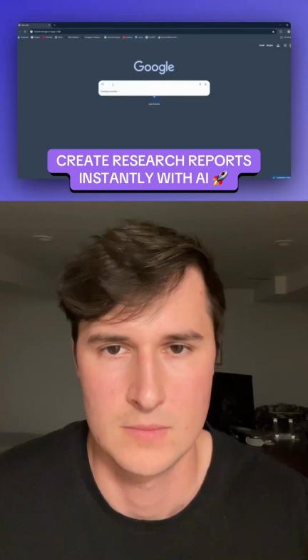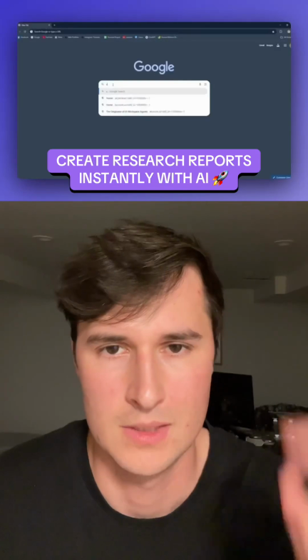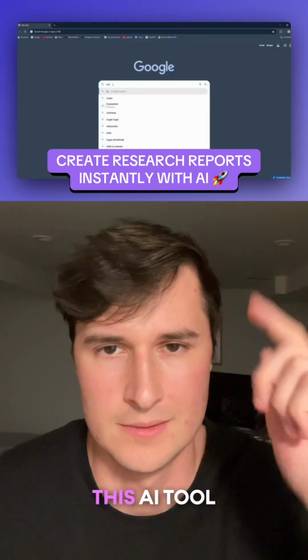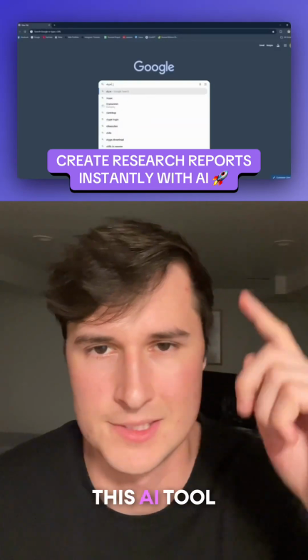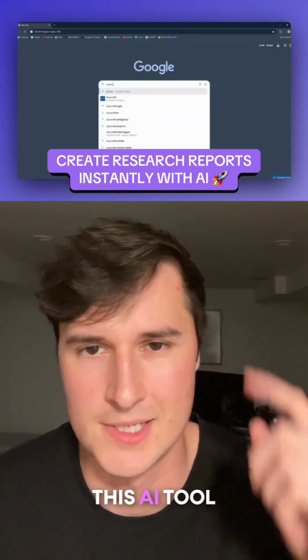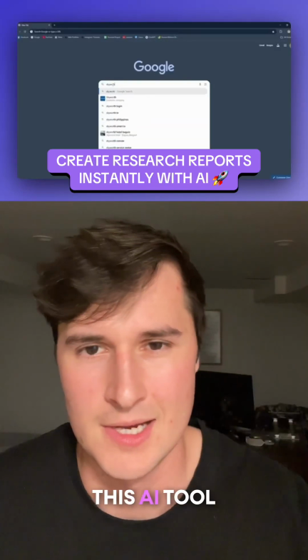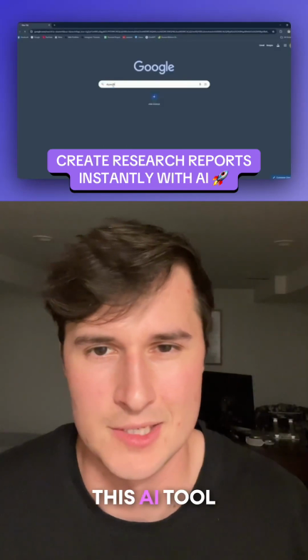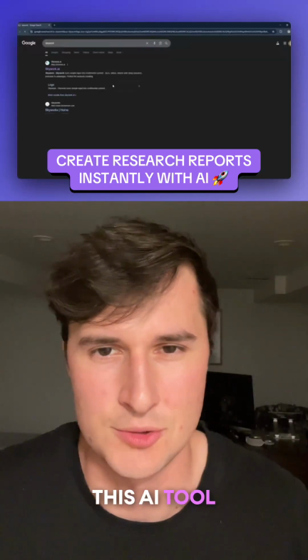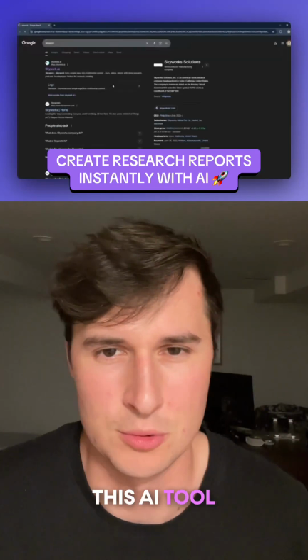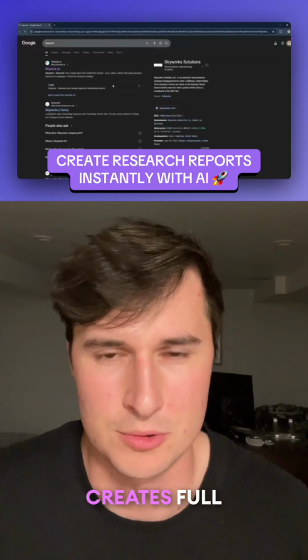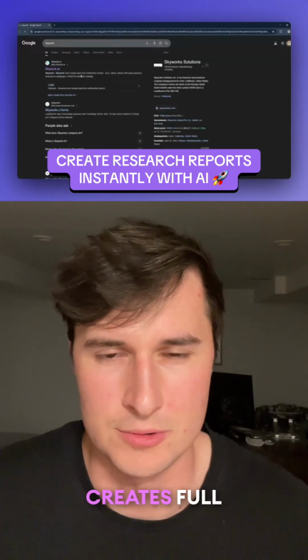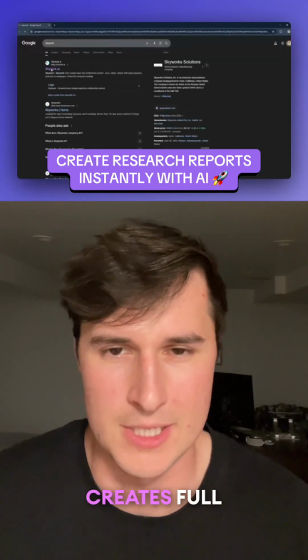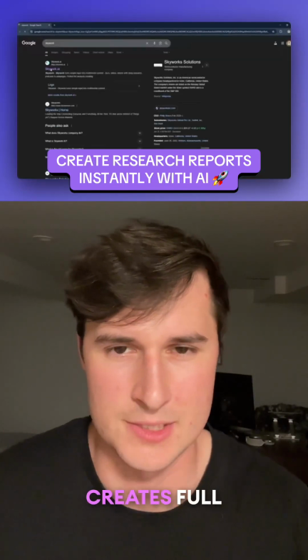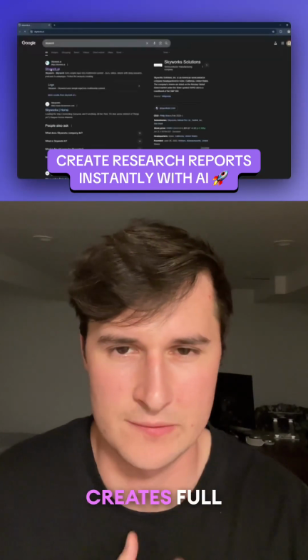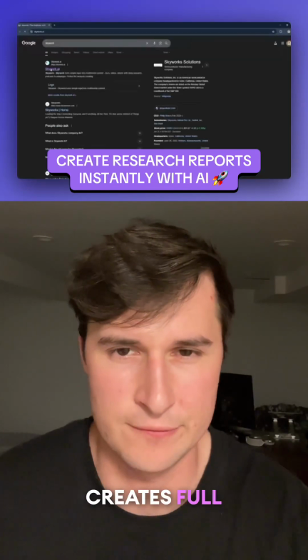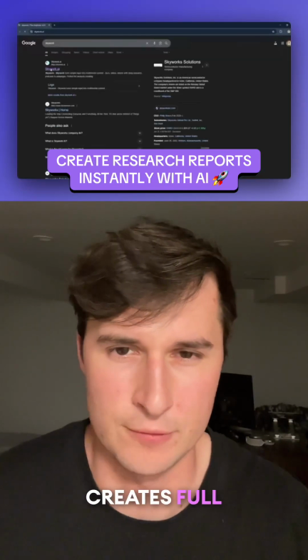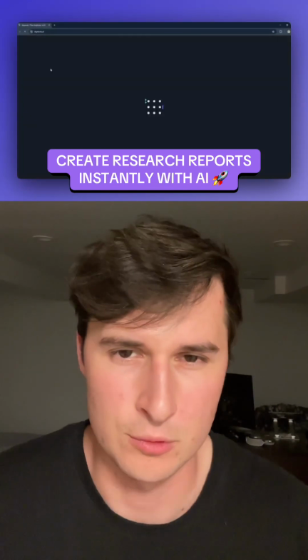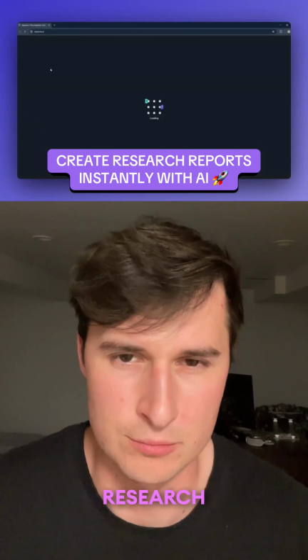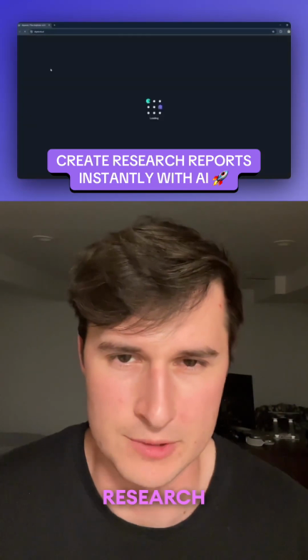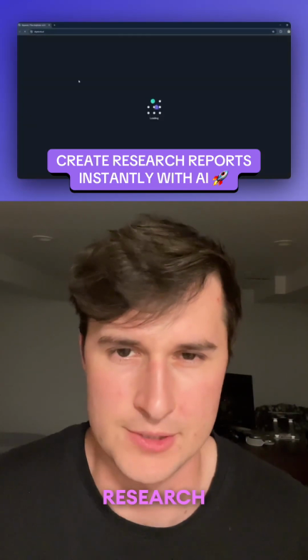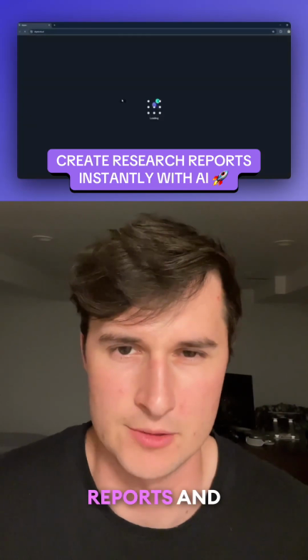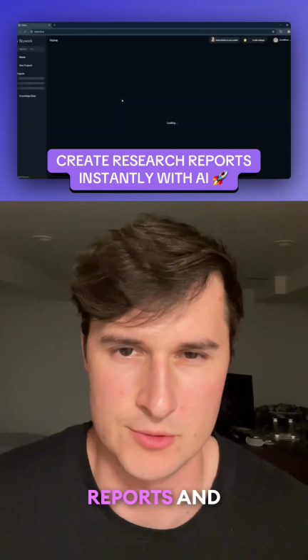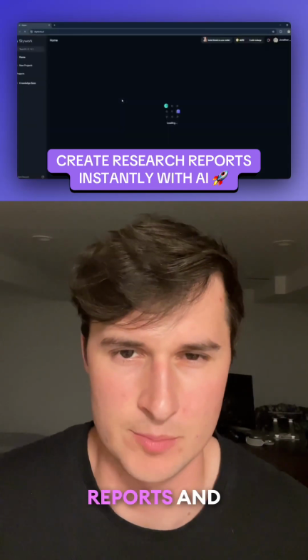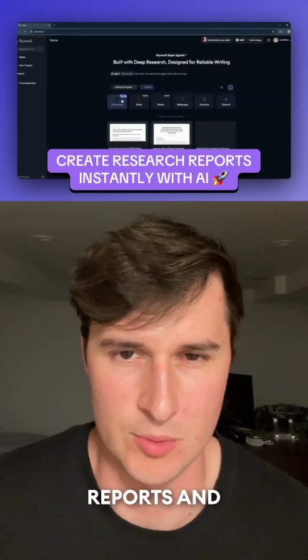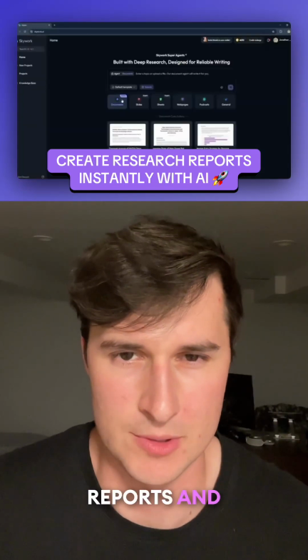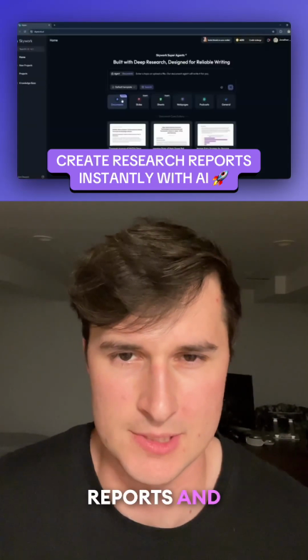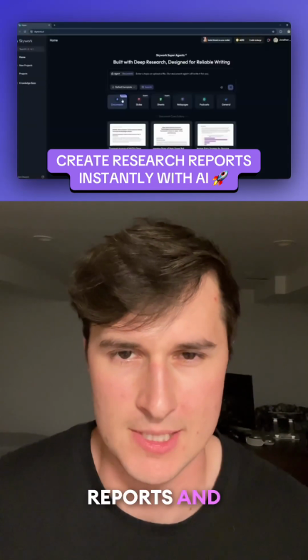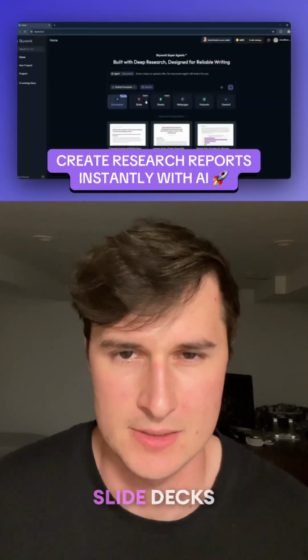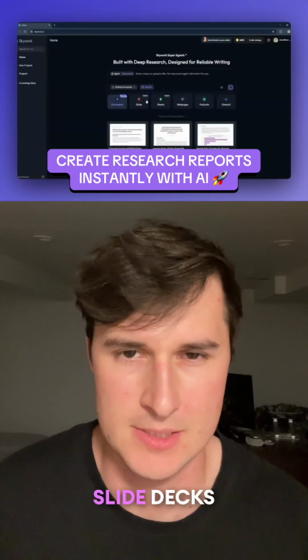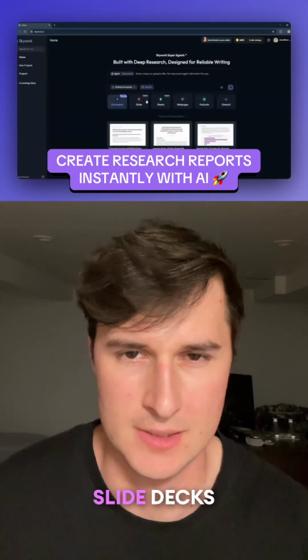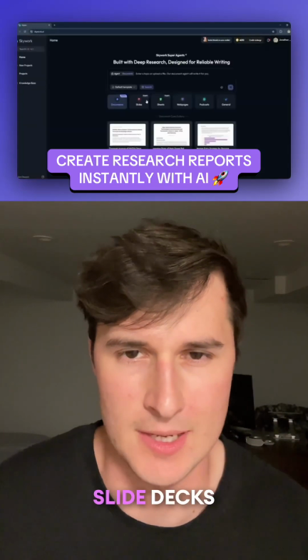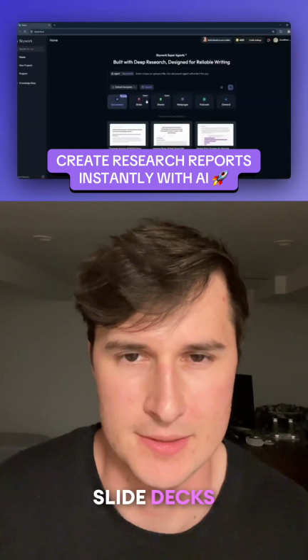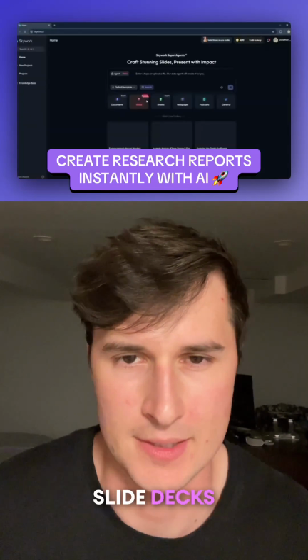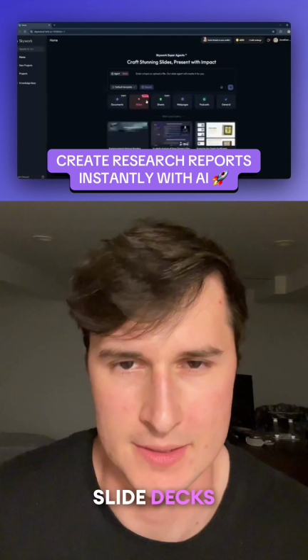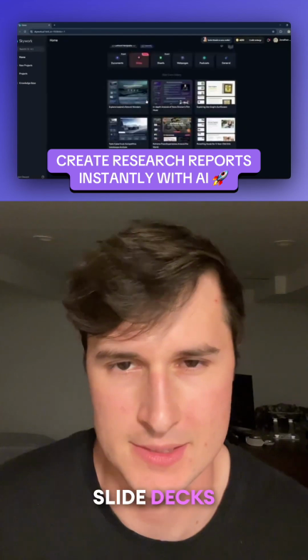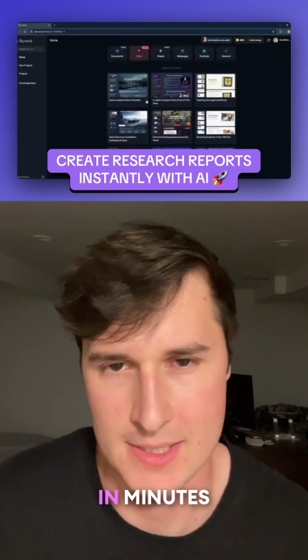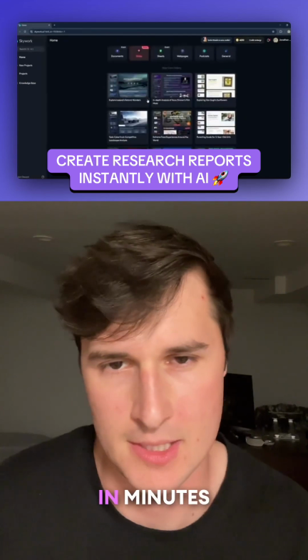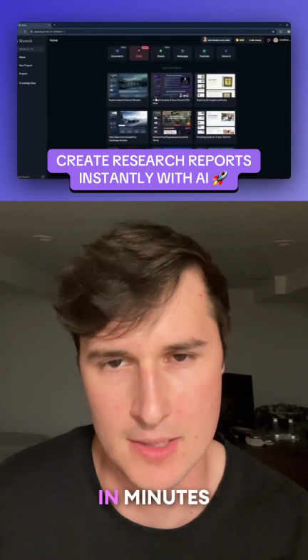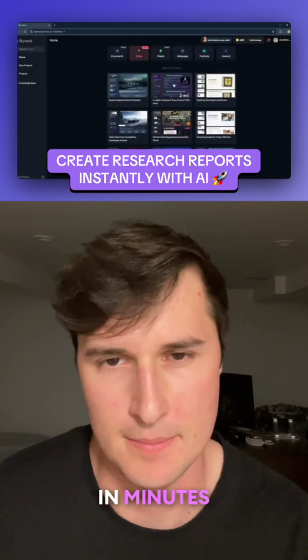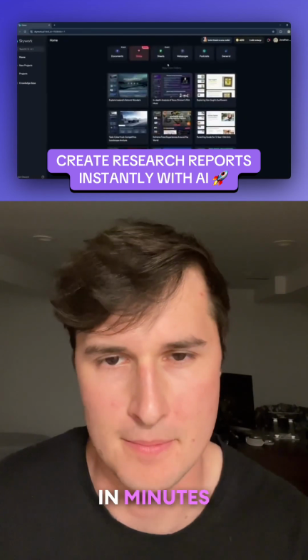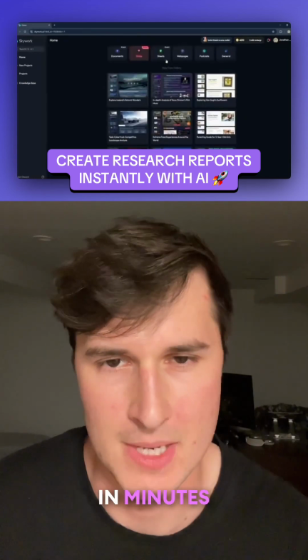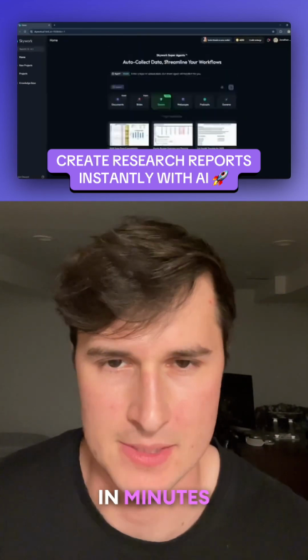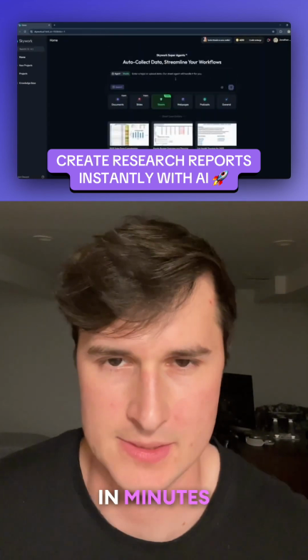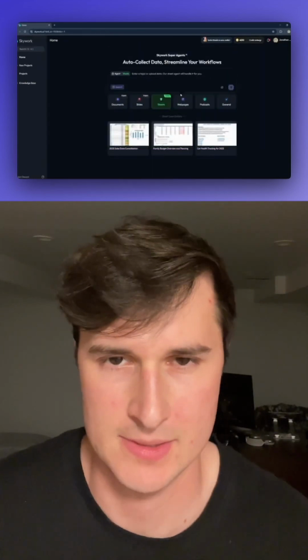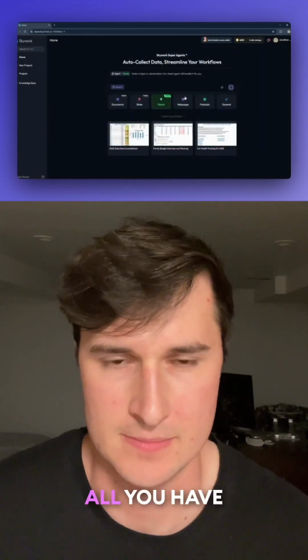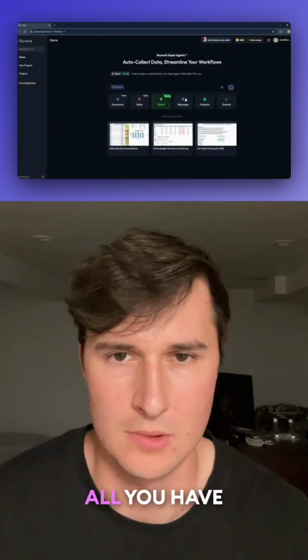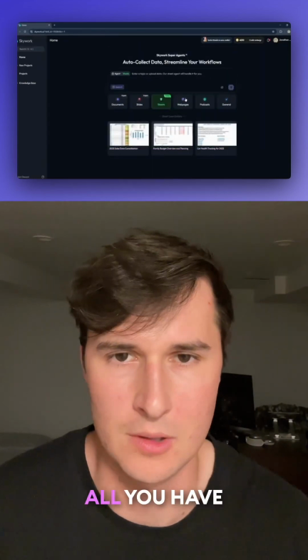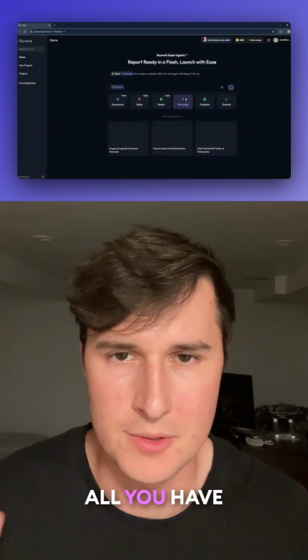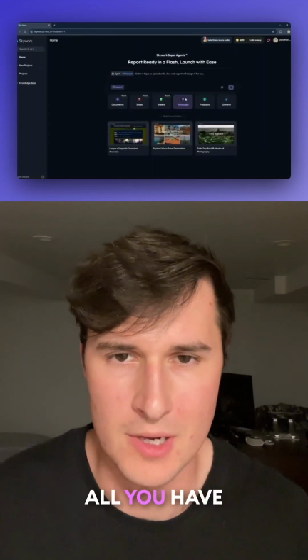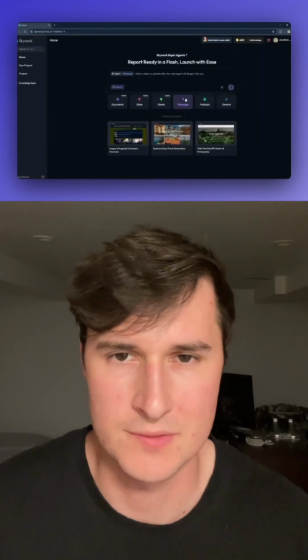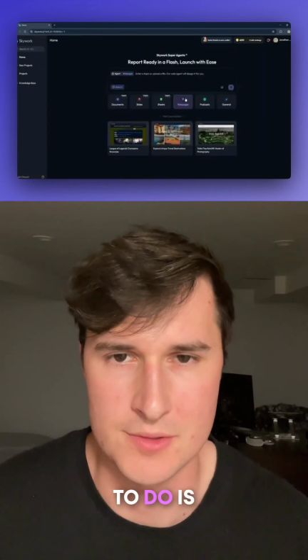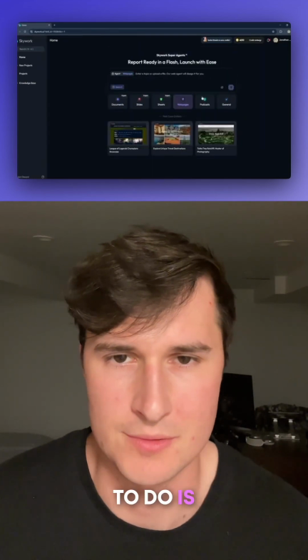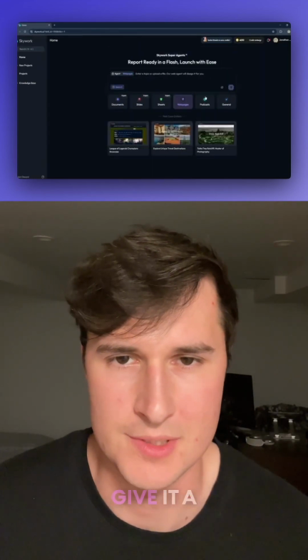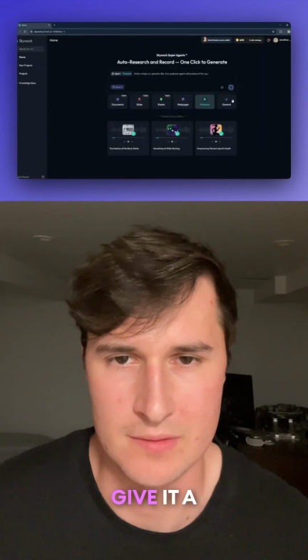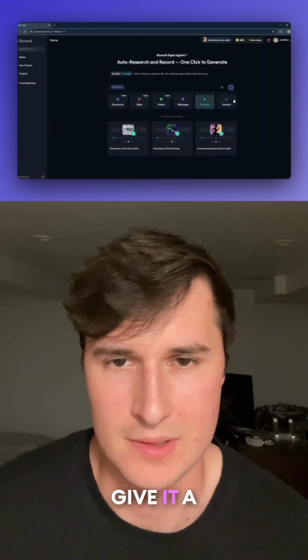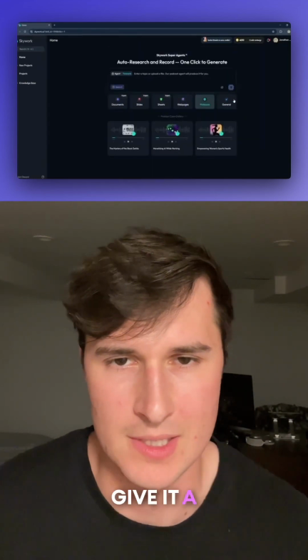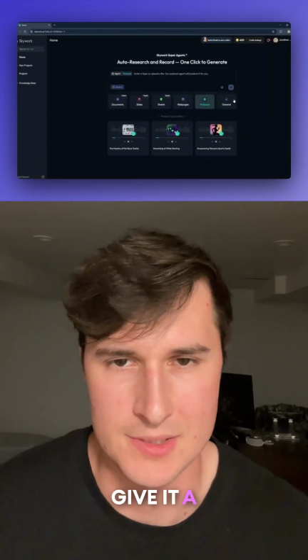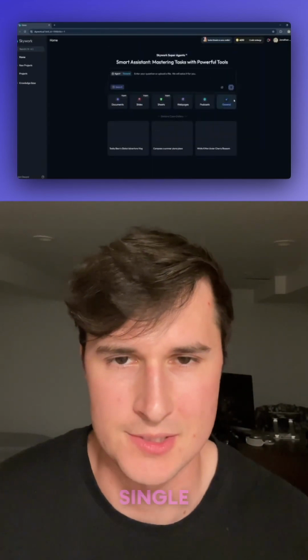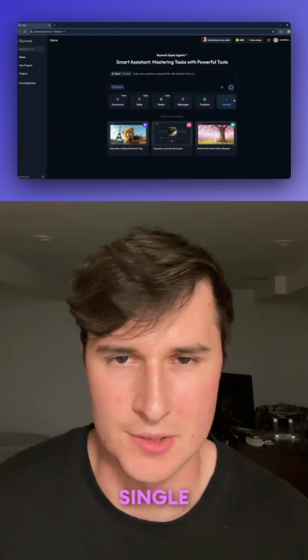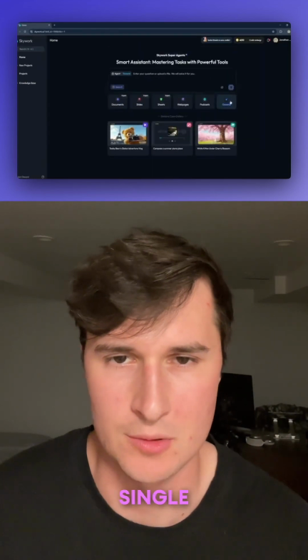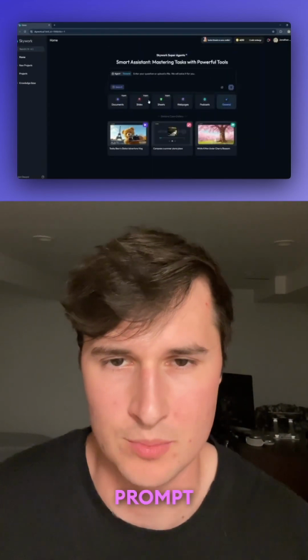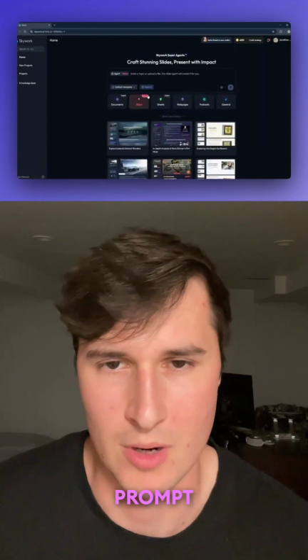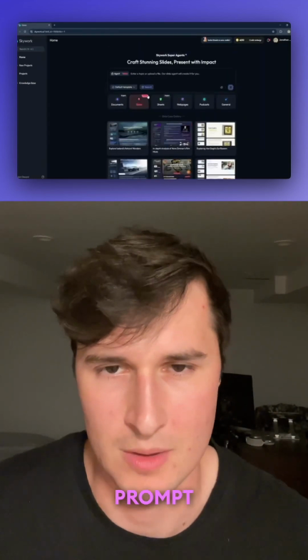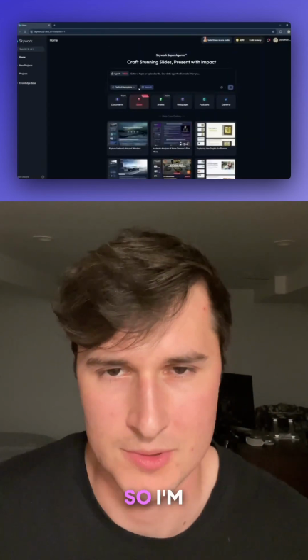This AI tool creates full research reports and slide decks in minutes. All you have to do is give it a single prompt.